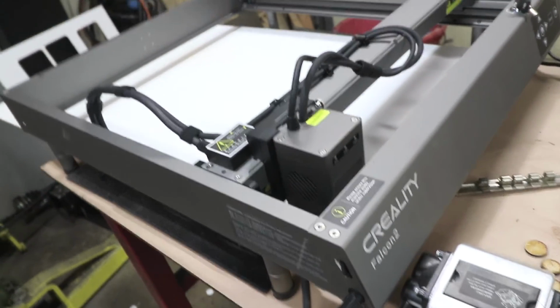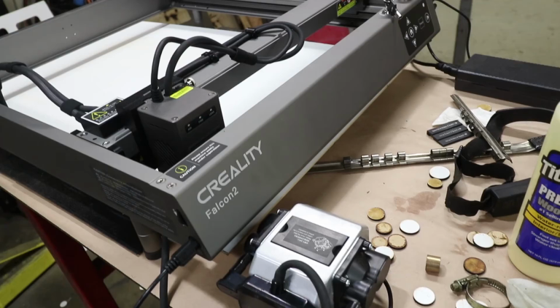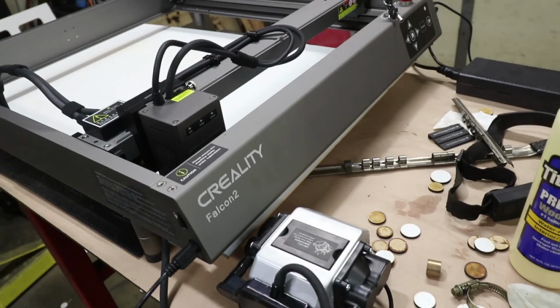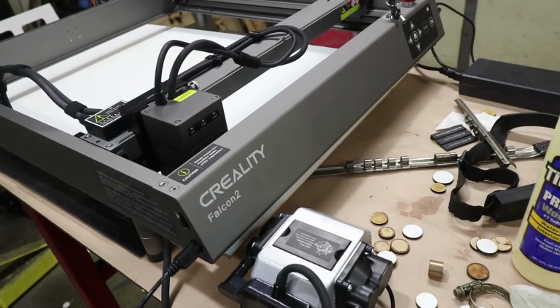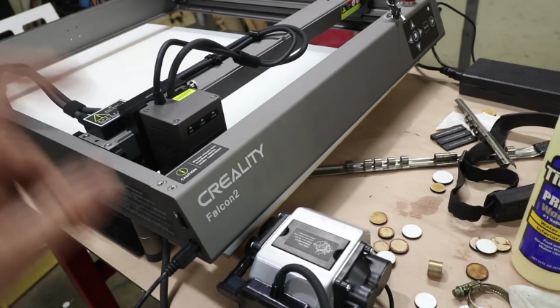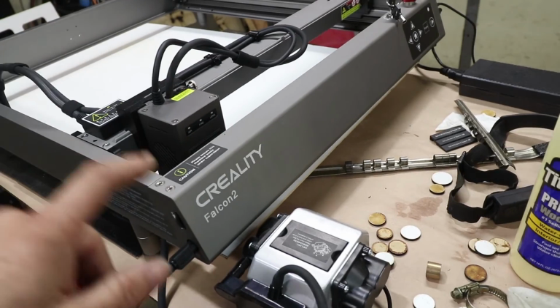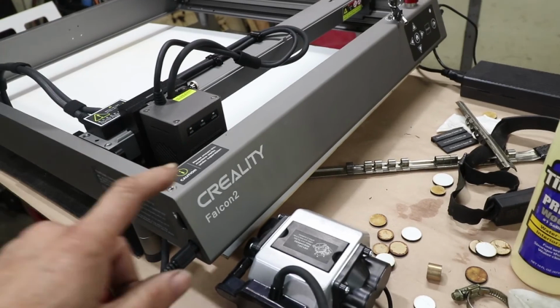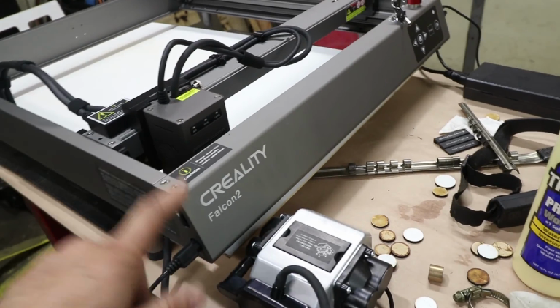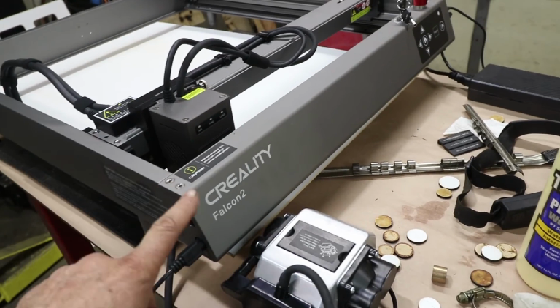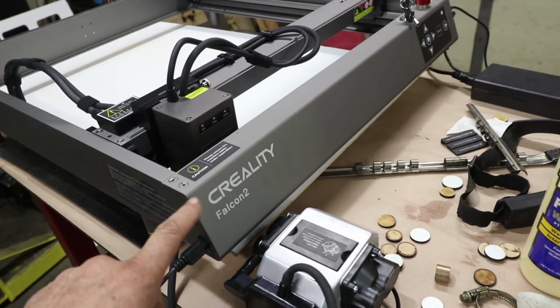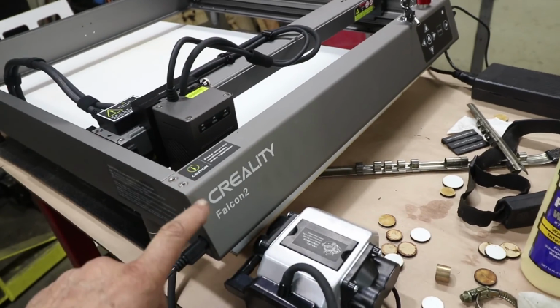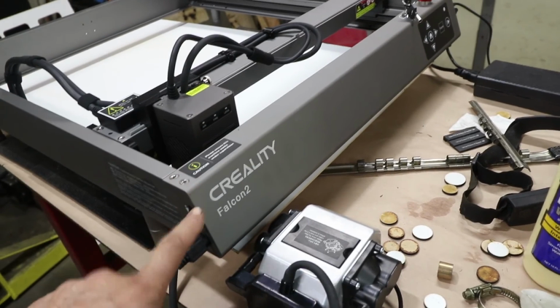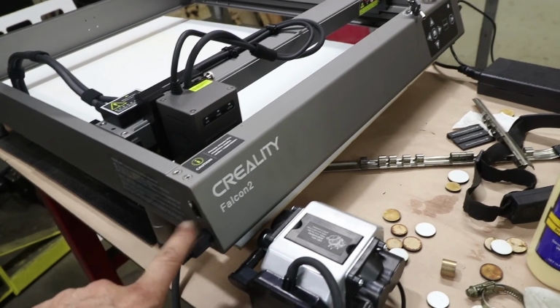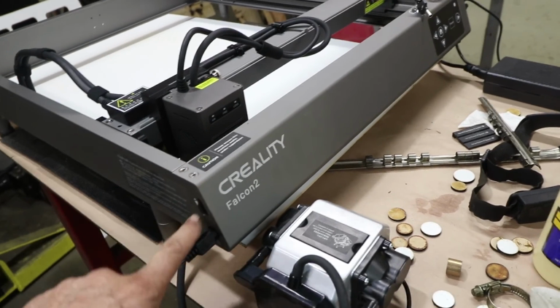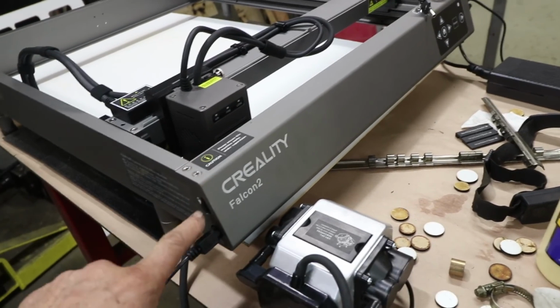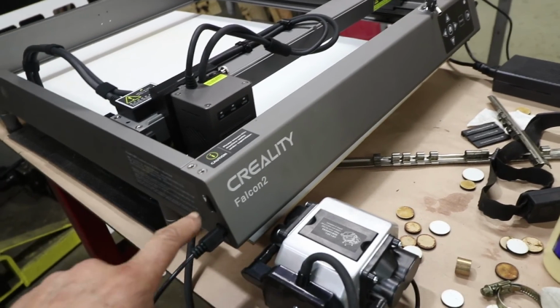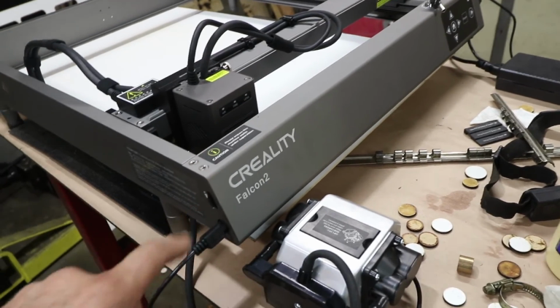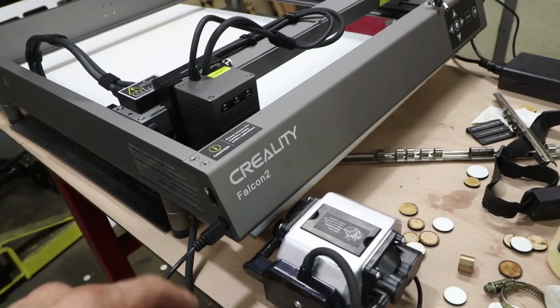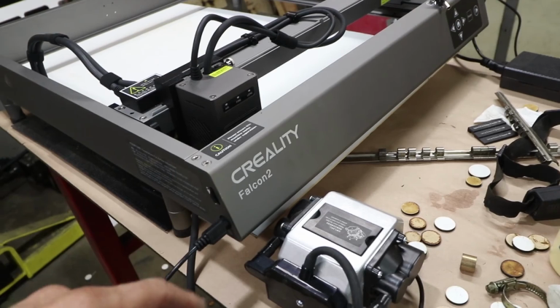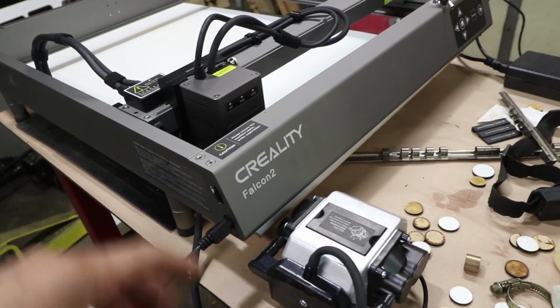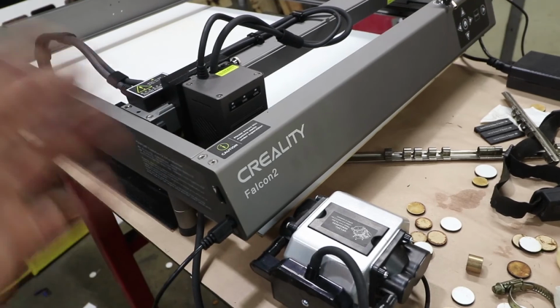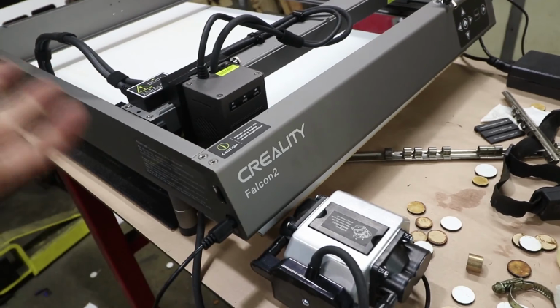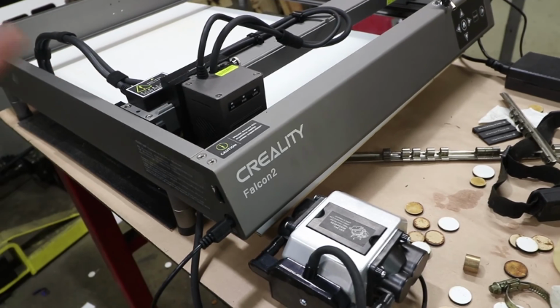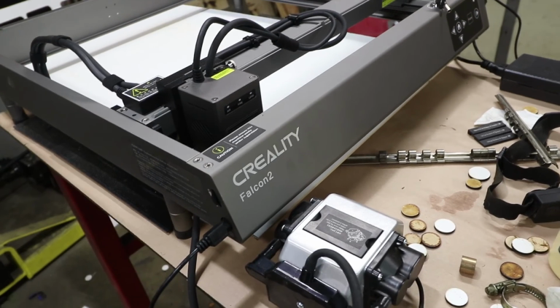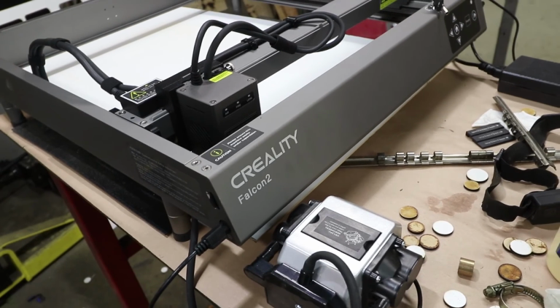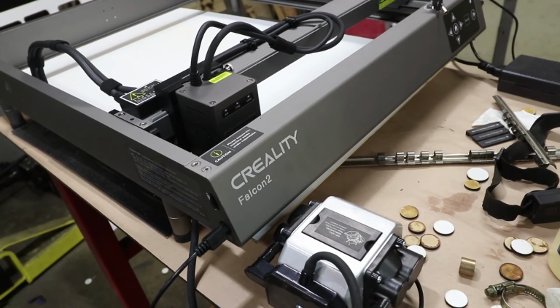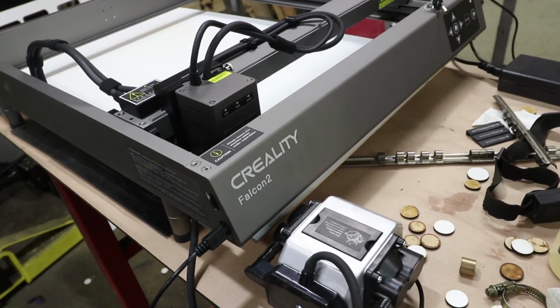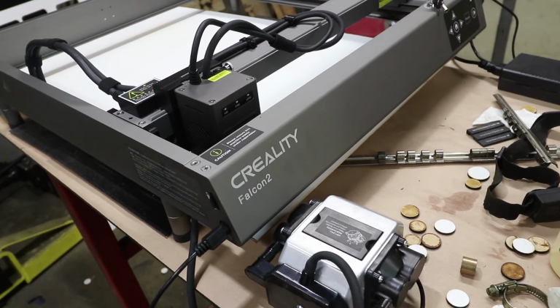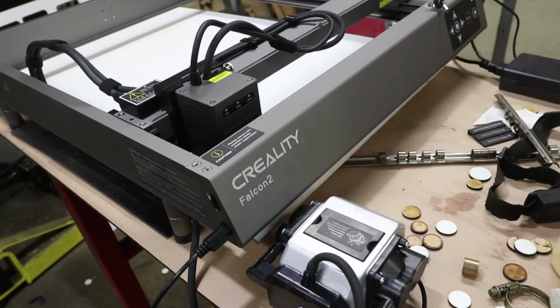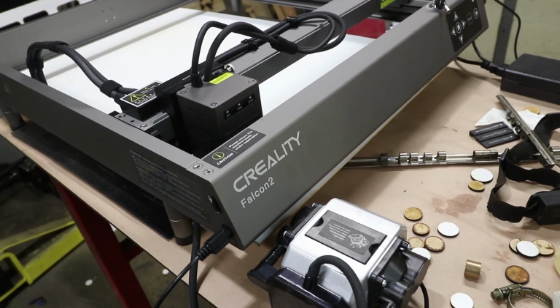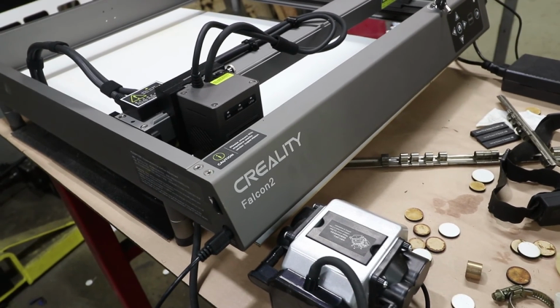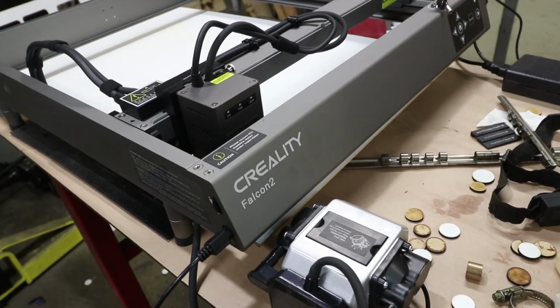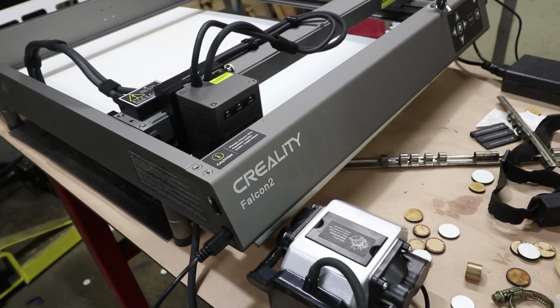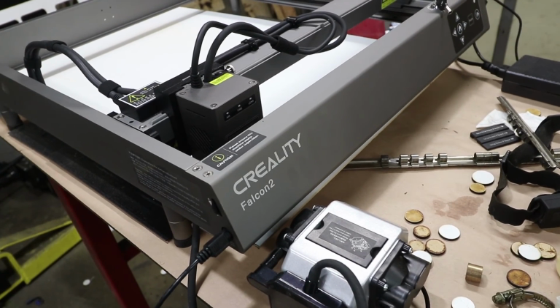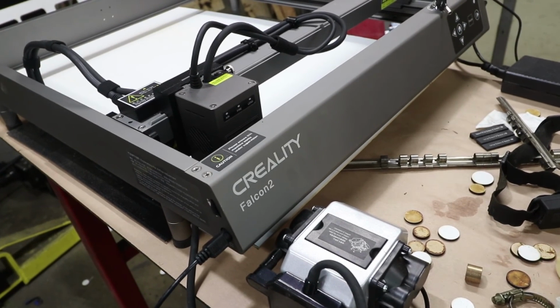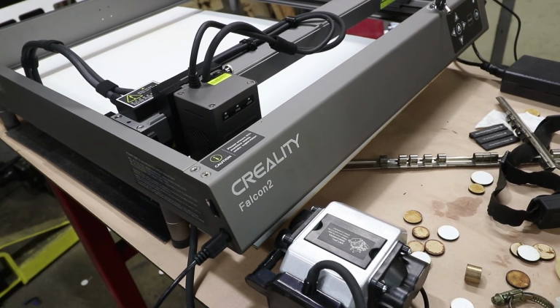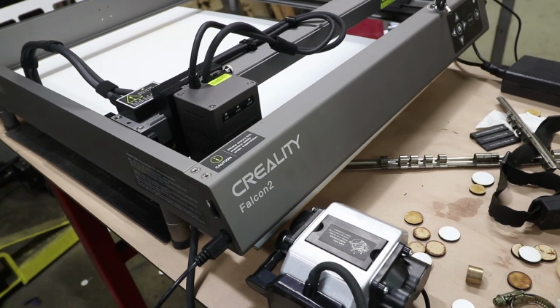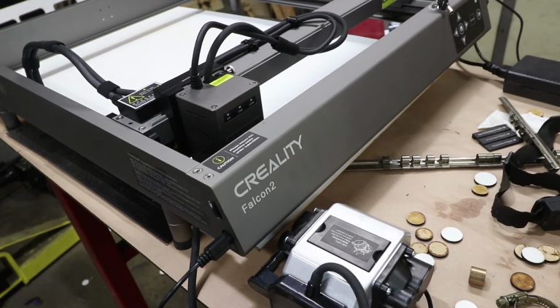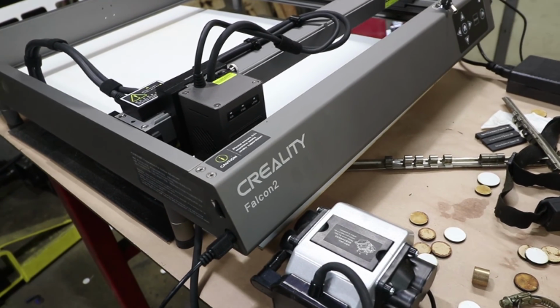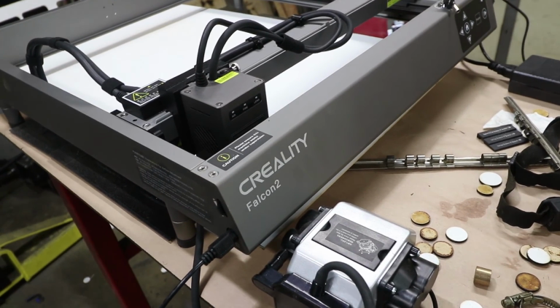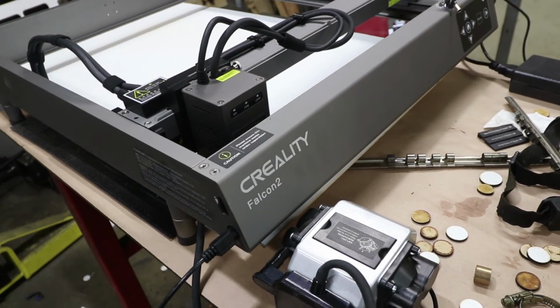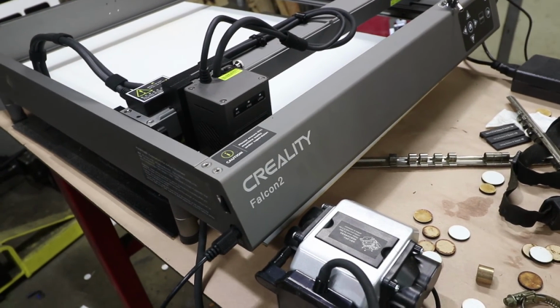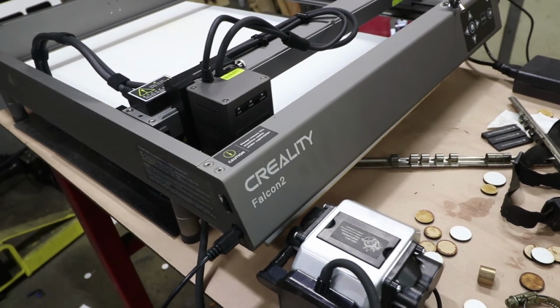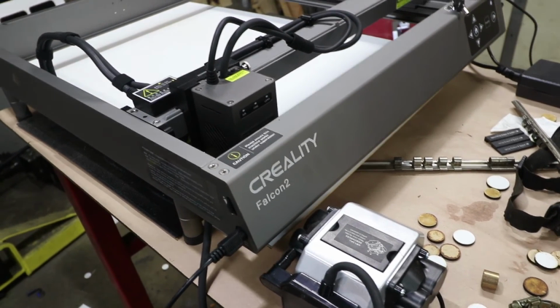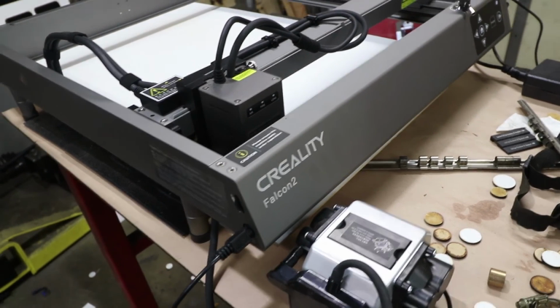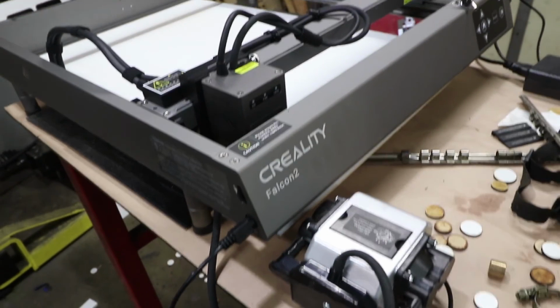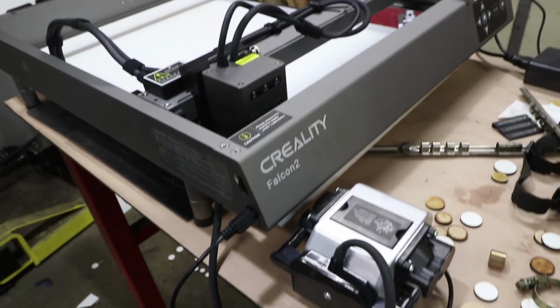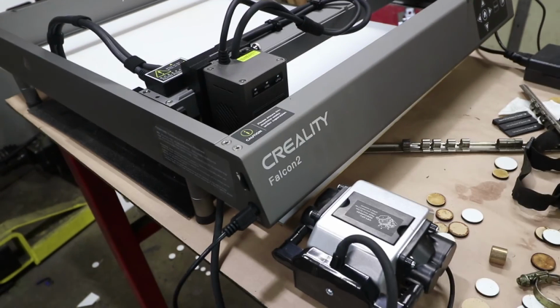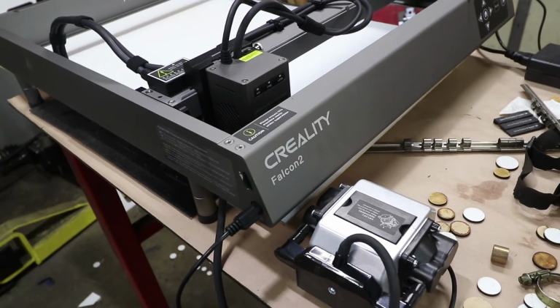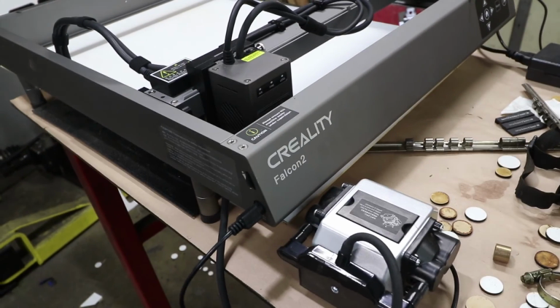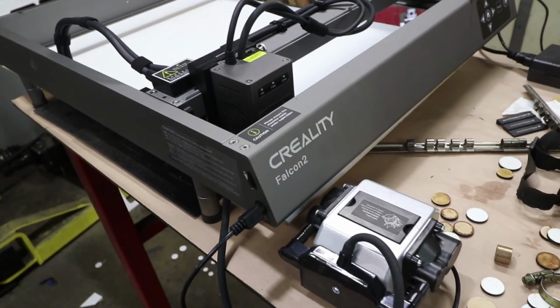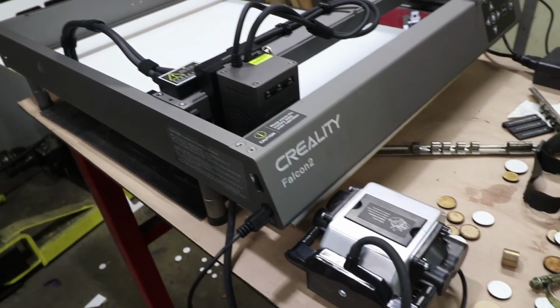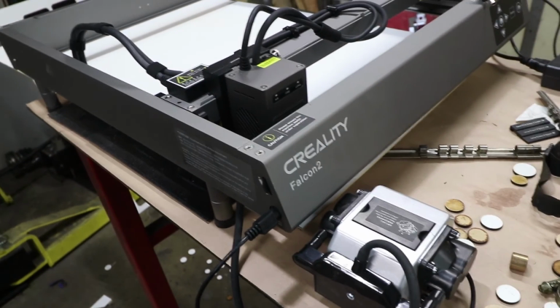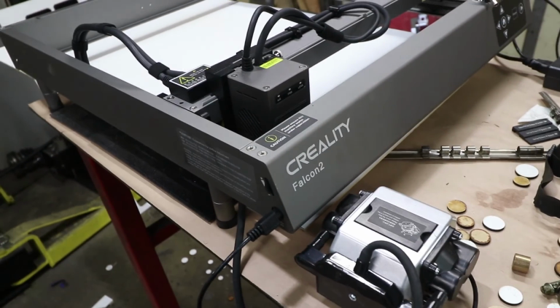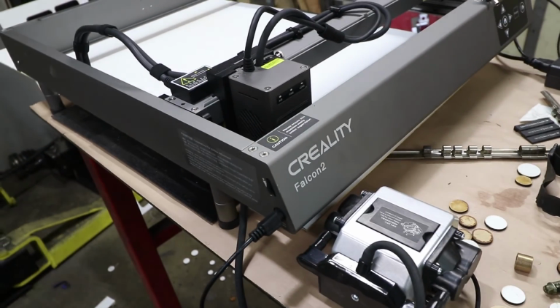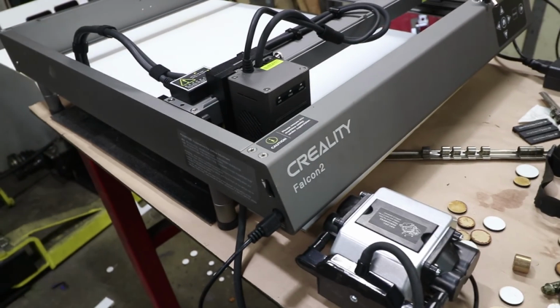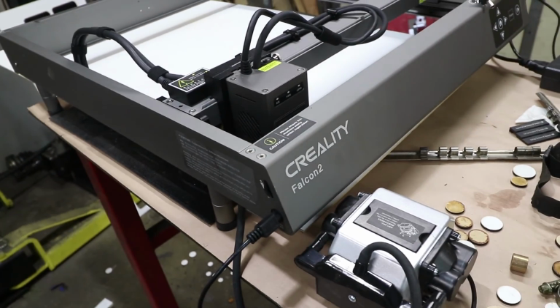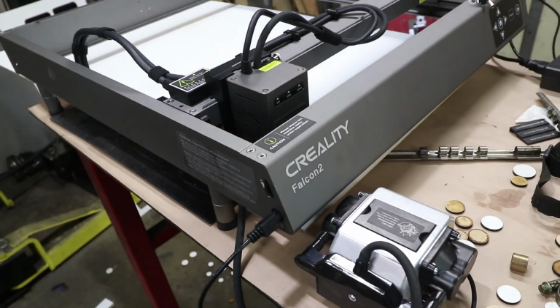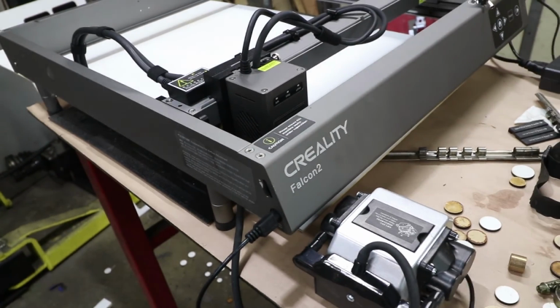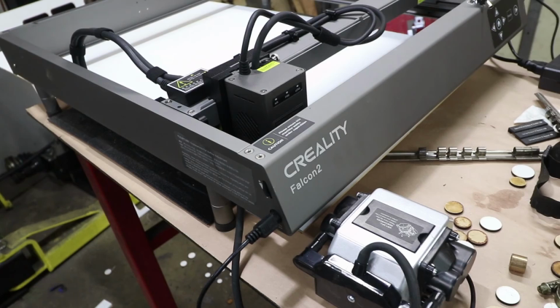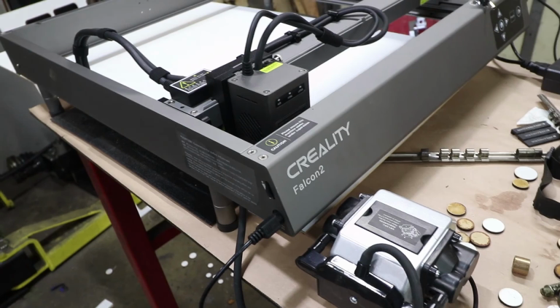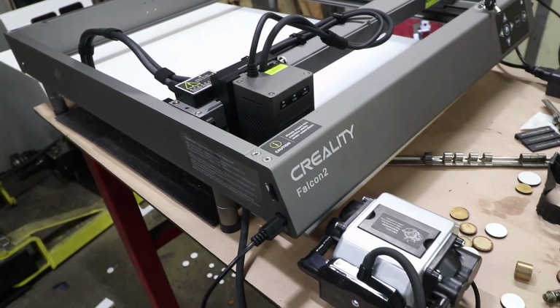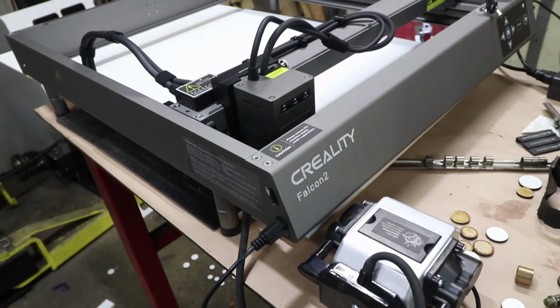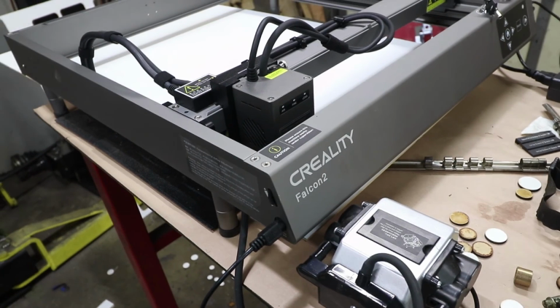The Creality Falcon 2 is doing great — highly recommend it. If you guys have any other project ideas, let me know.